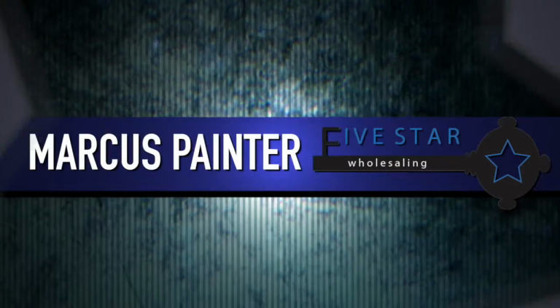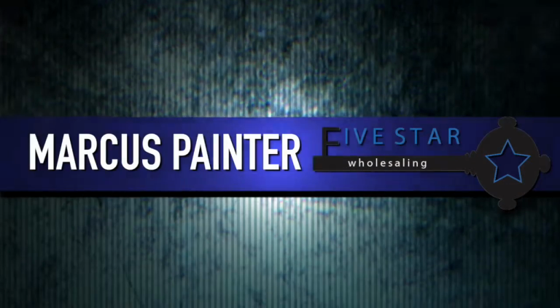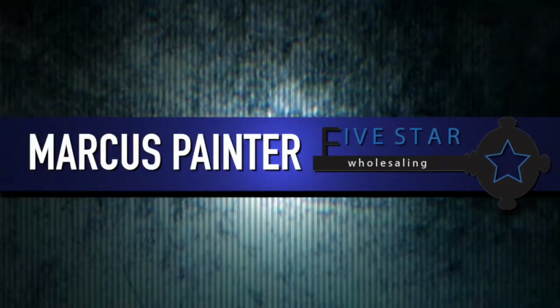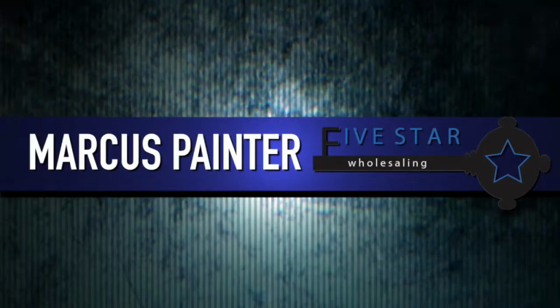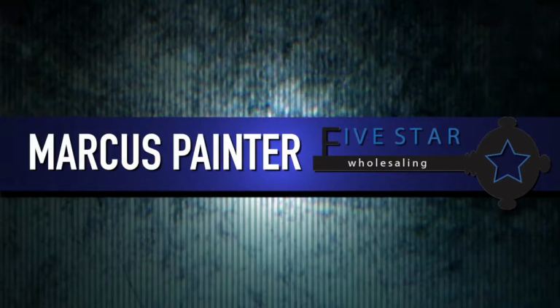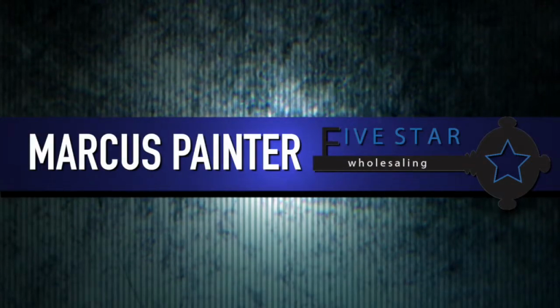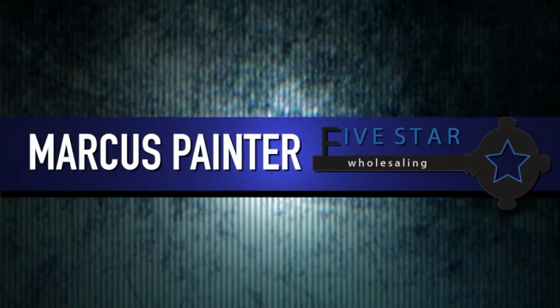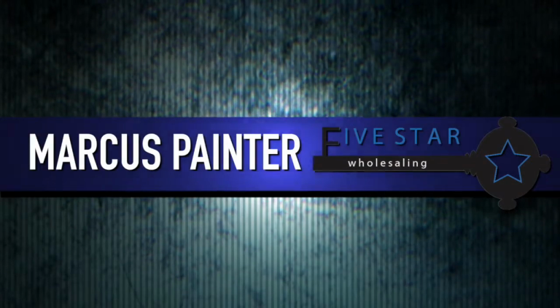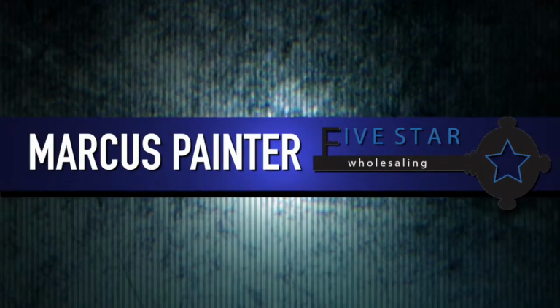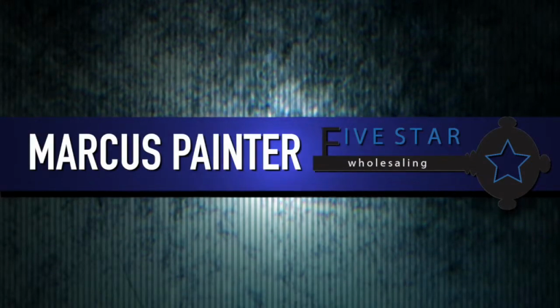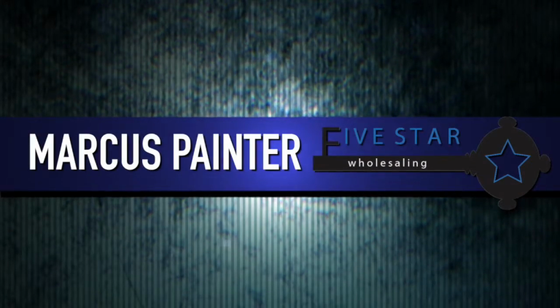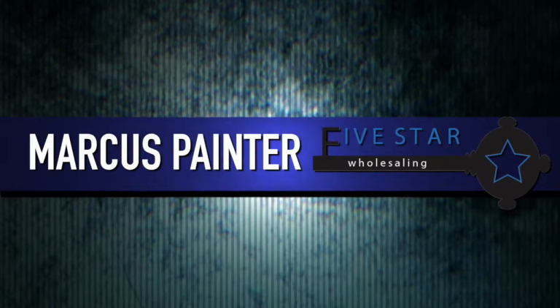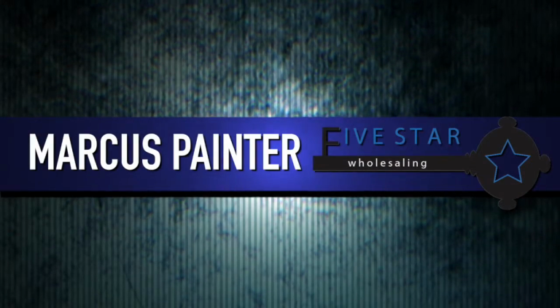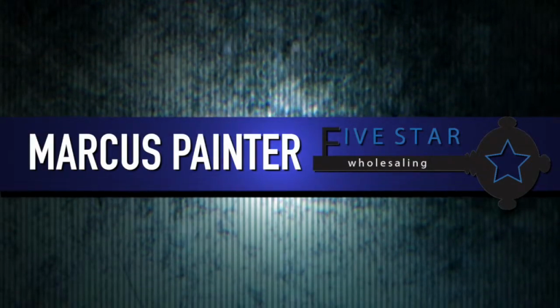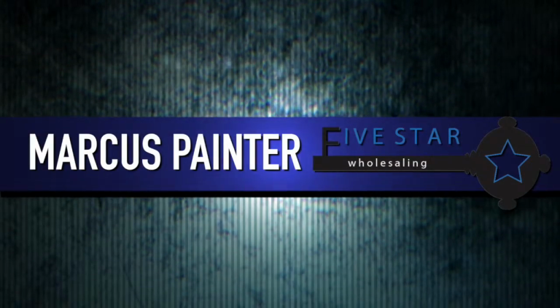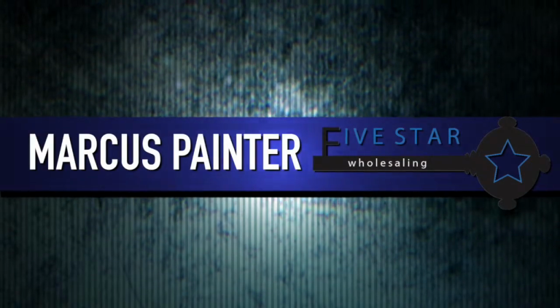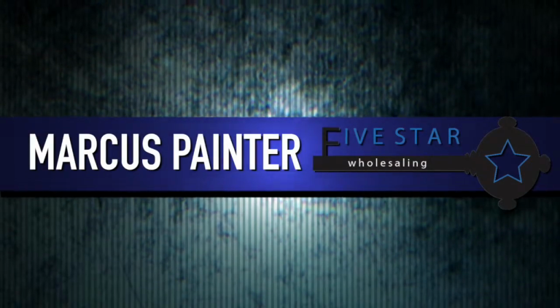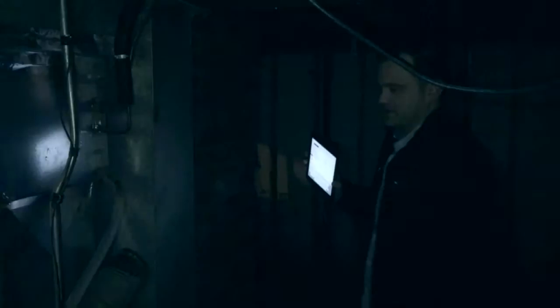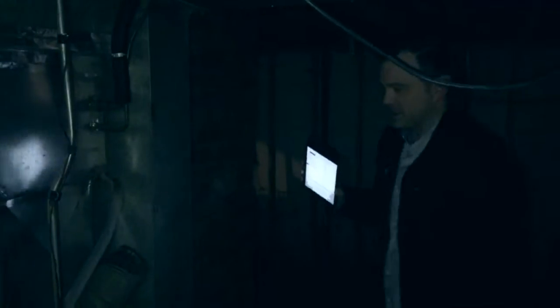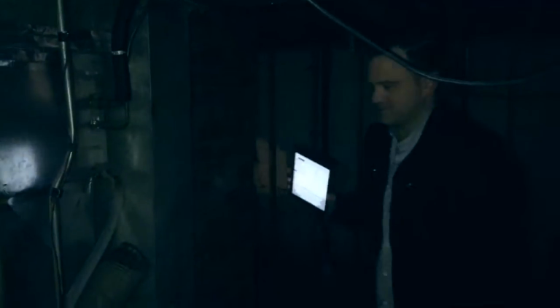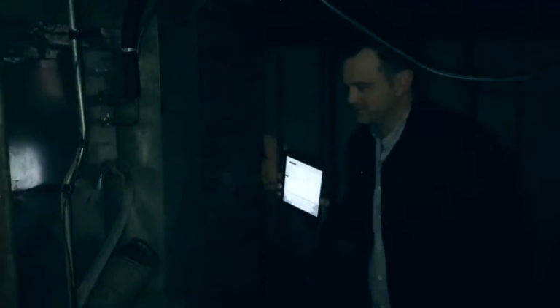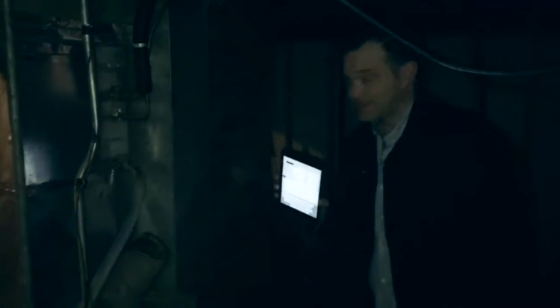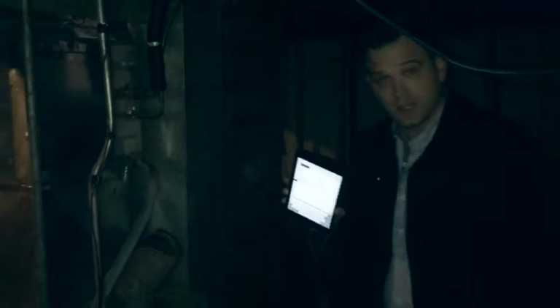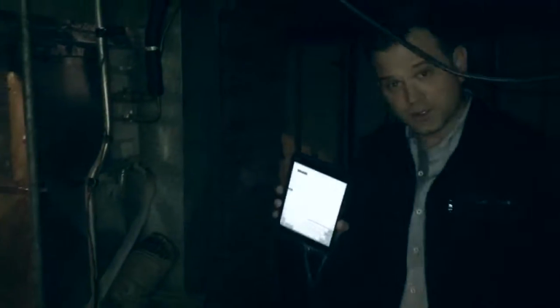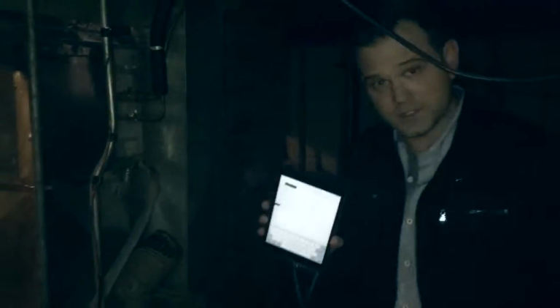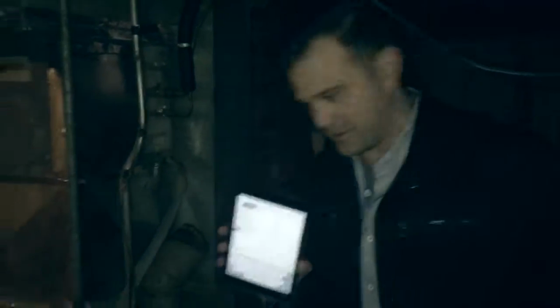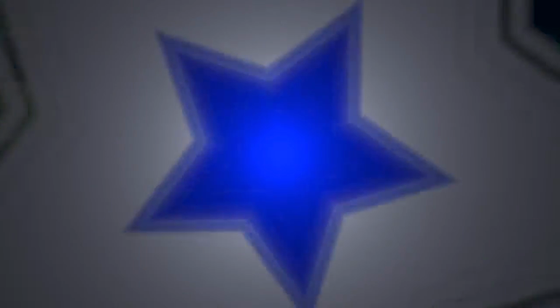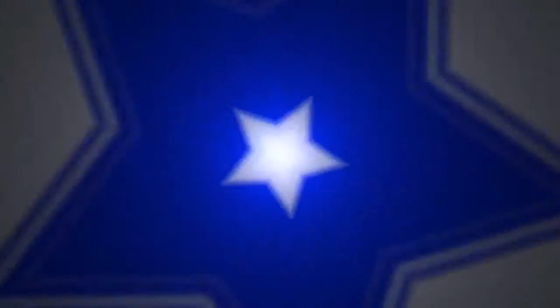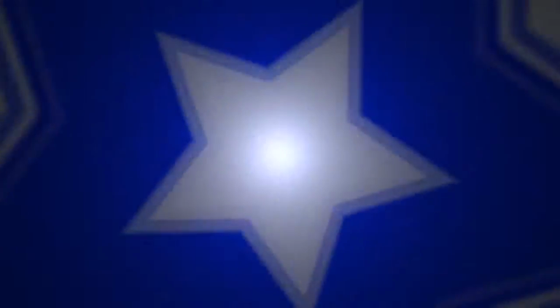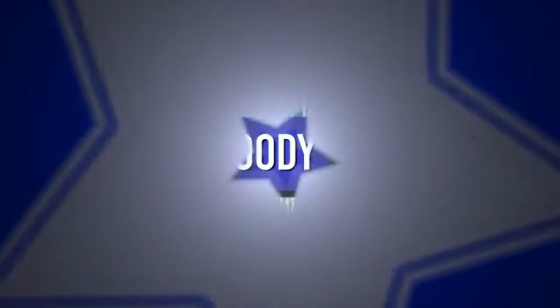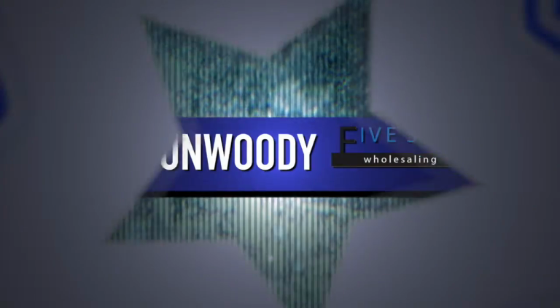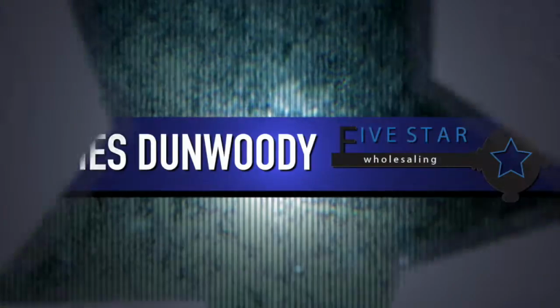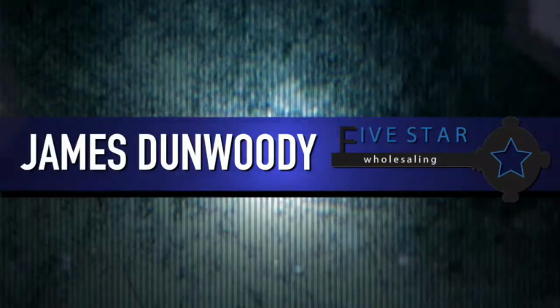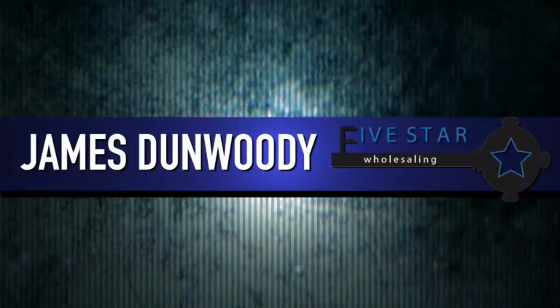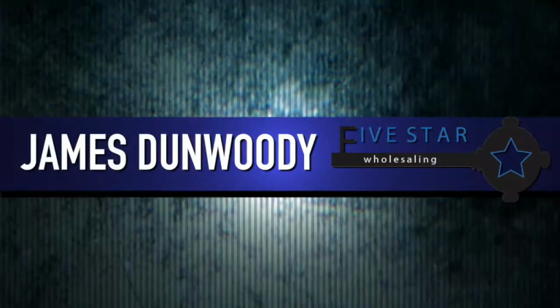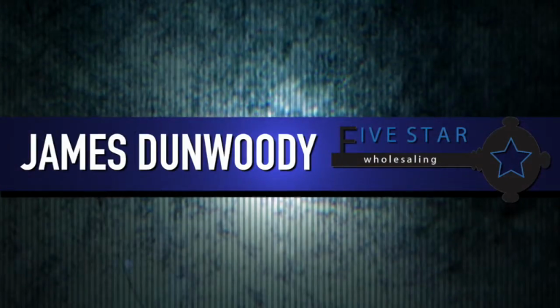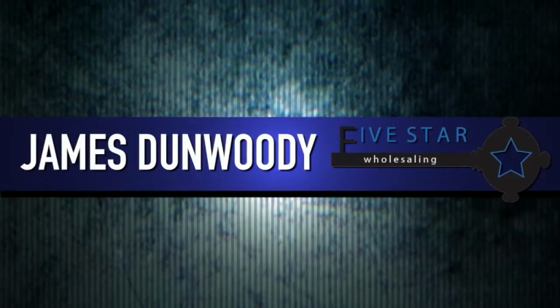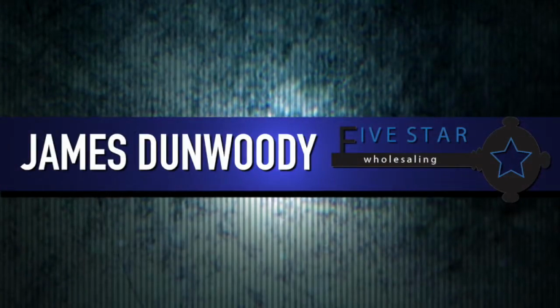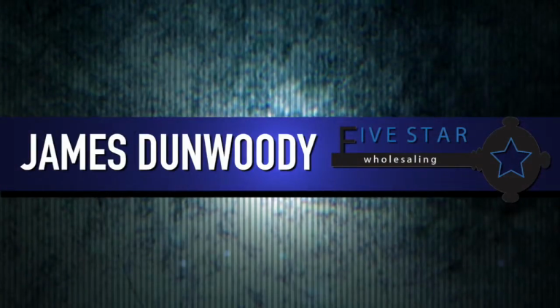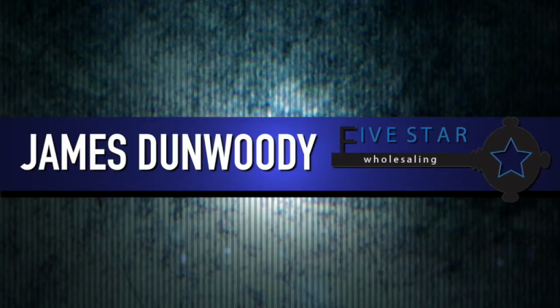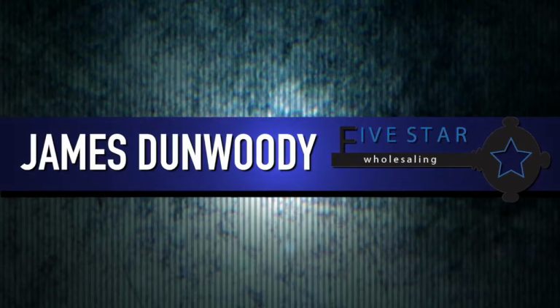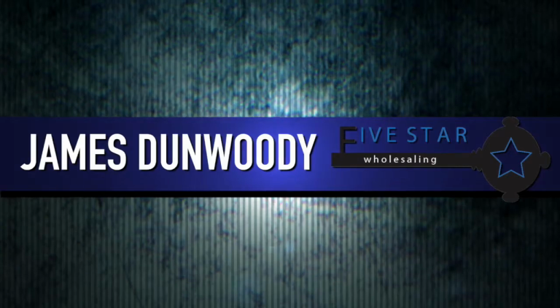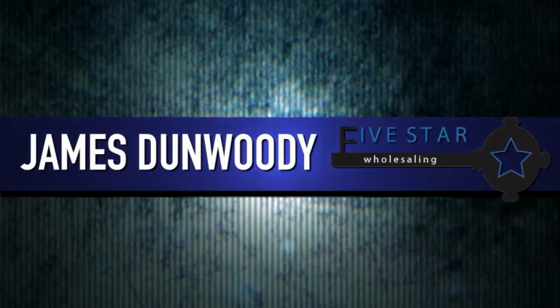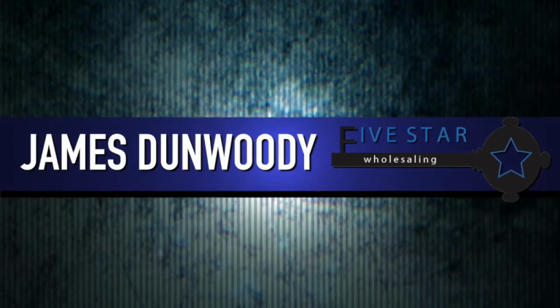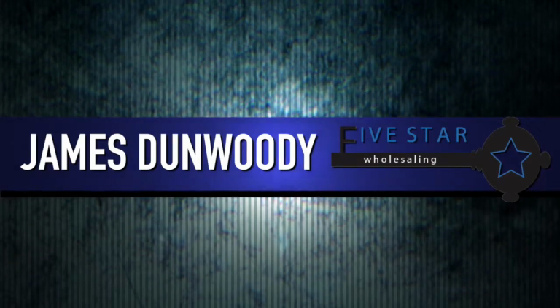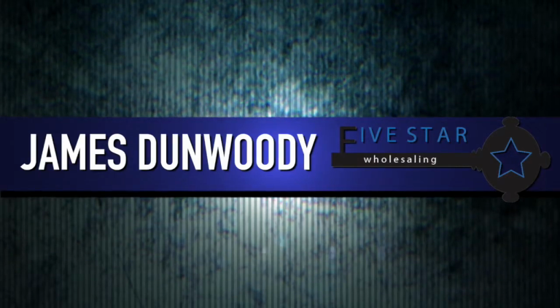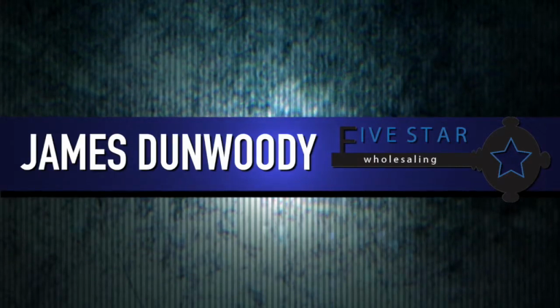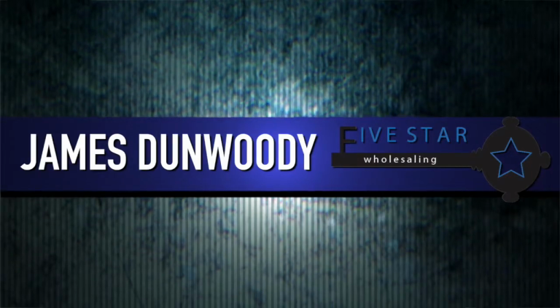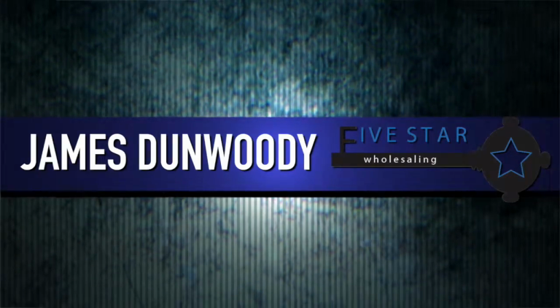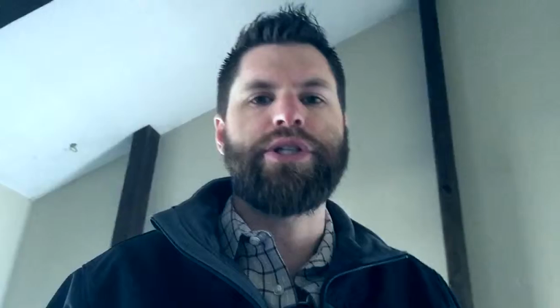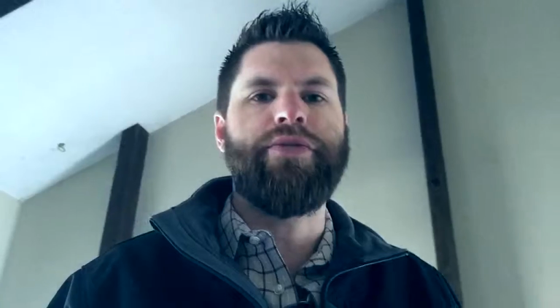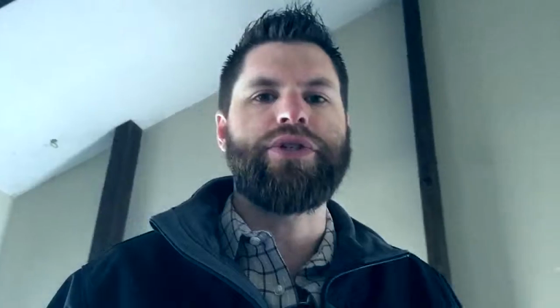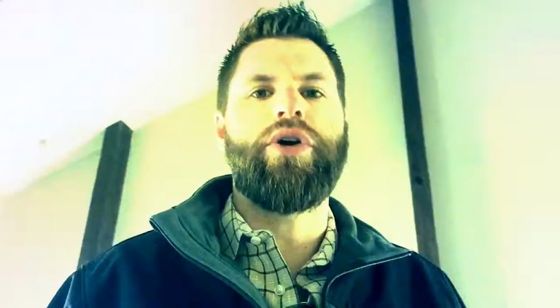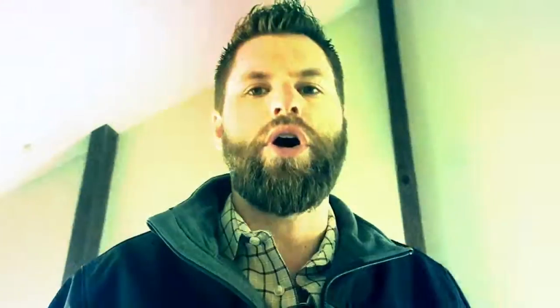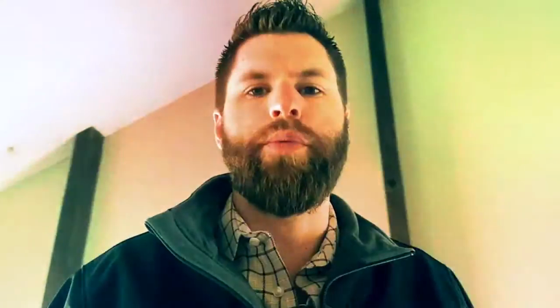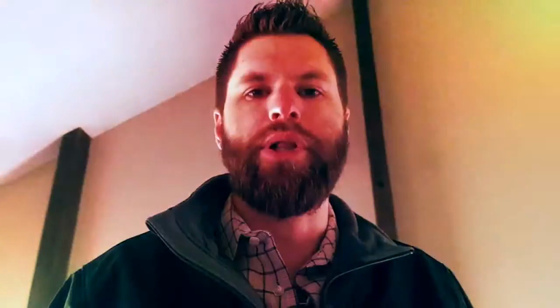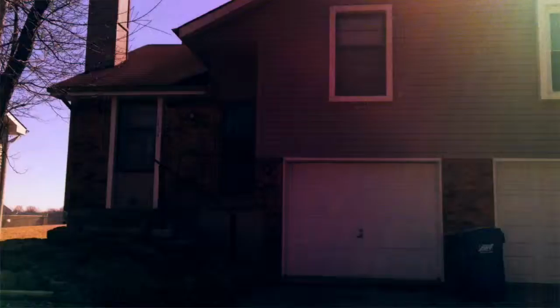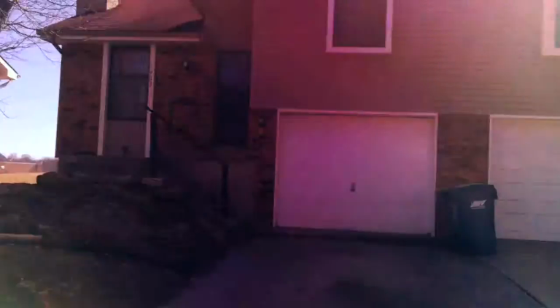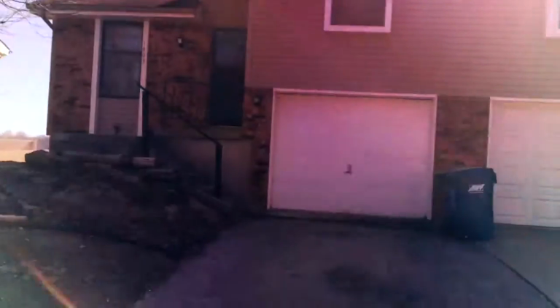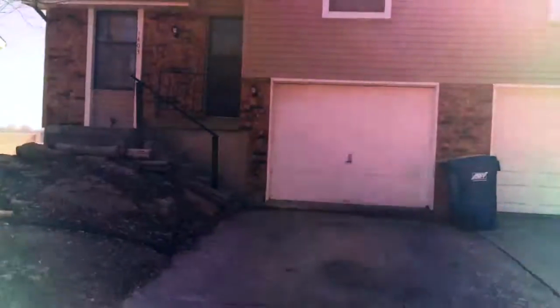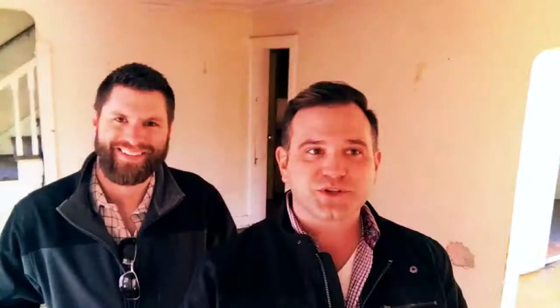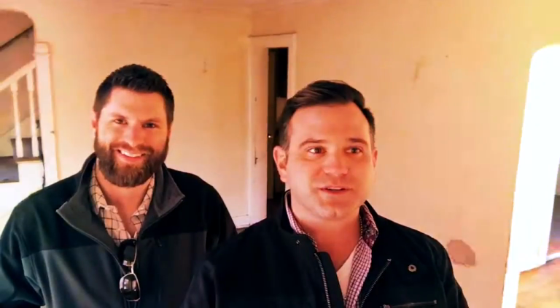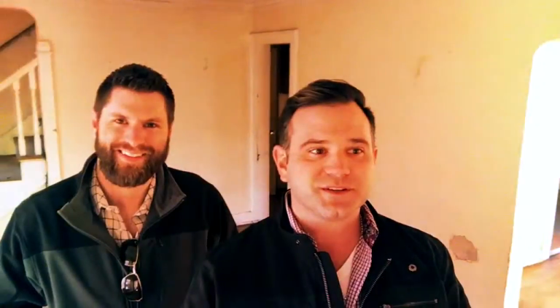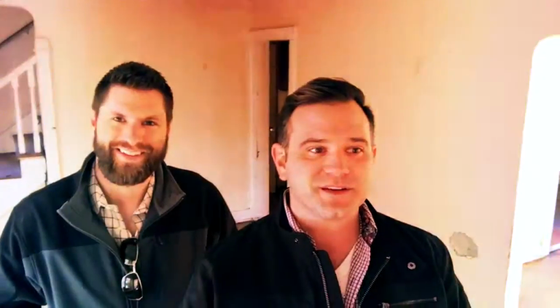All right guys, Marcus and James here inside one of our deals. If you have any questions about this property, please give us a call — we'd love to show it to you.